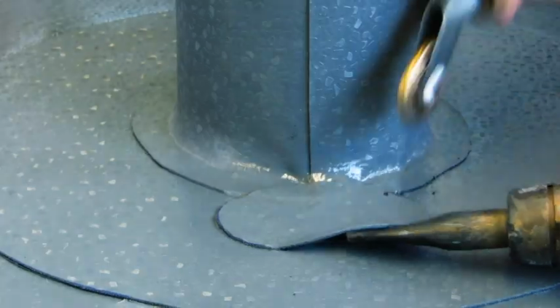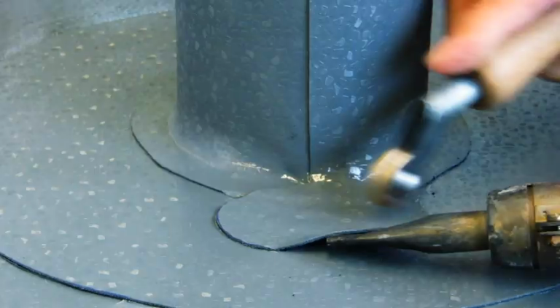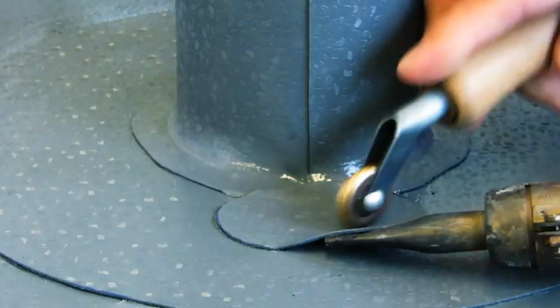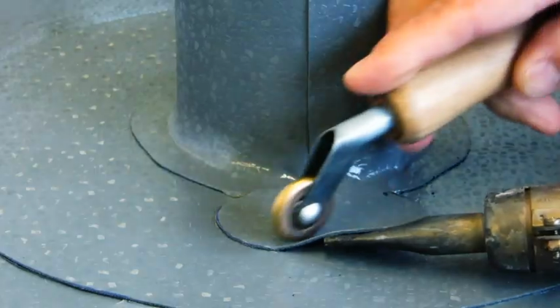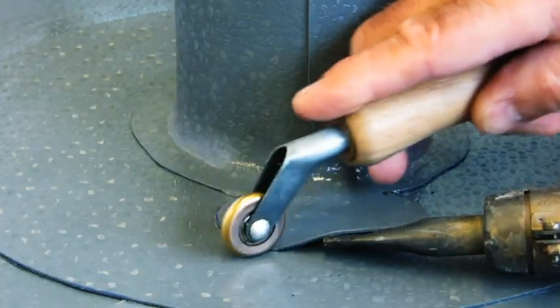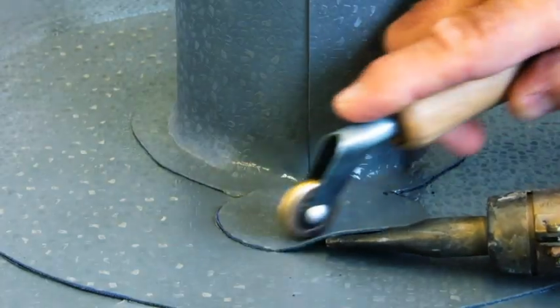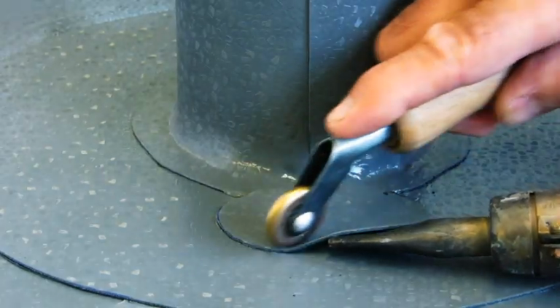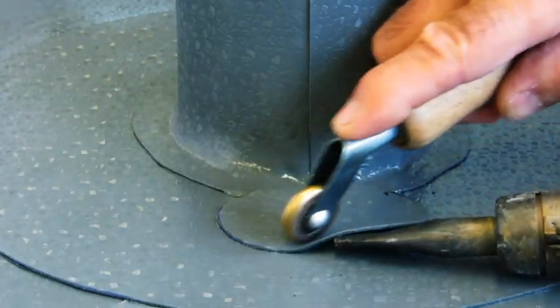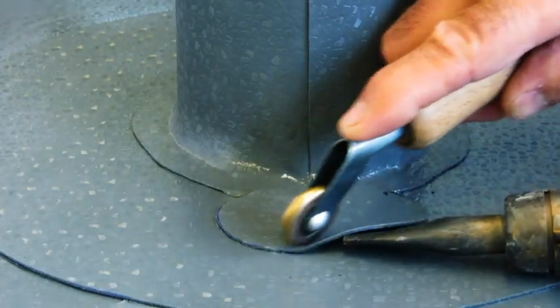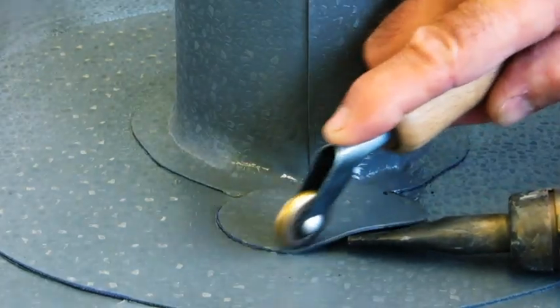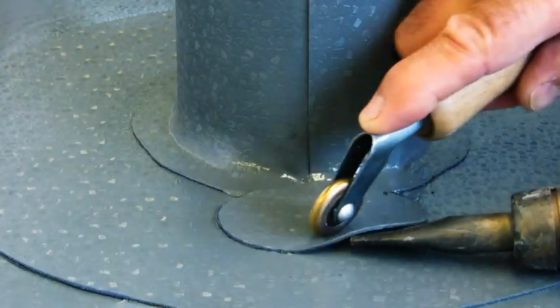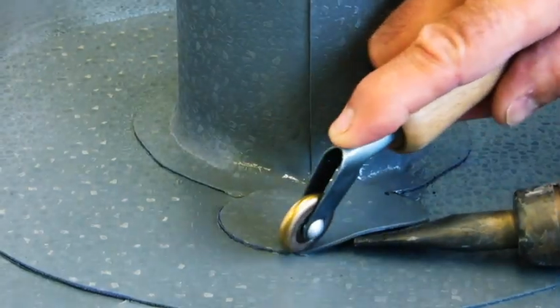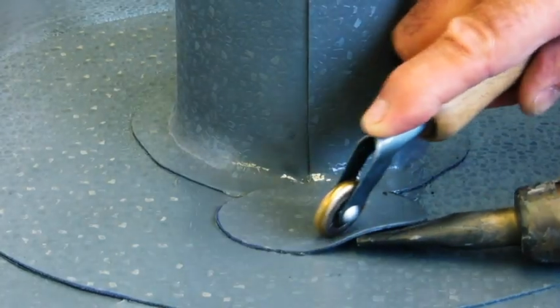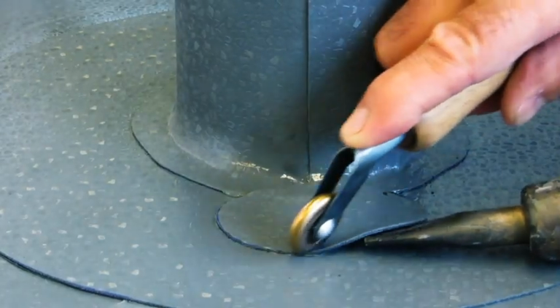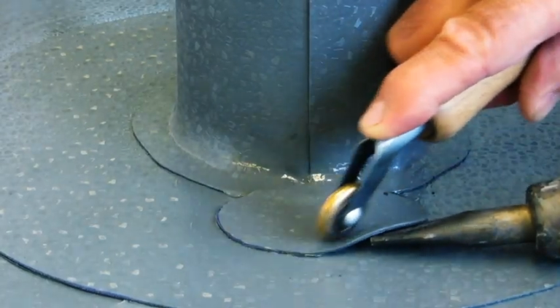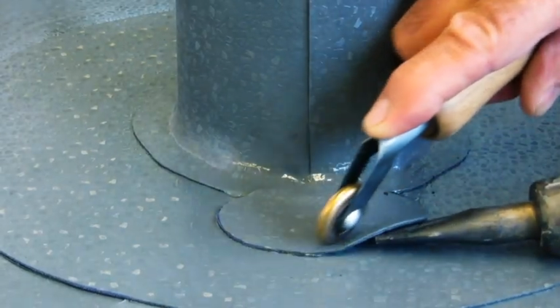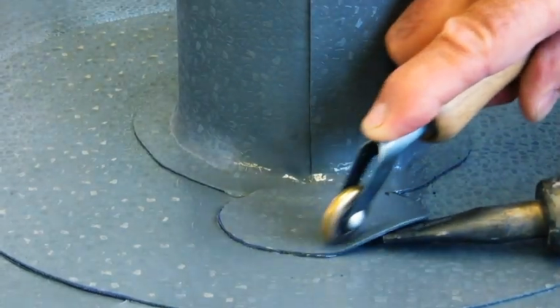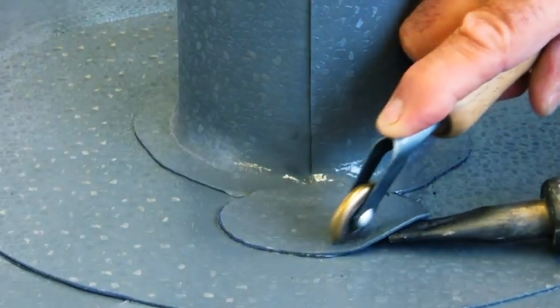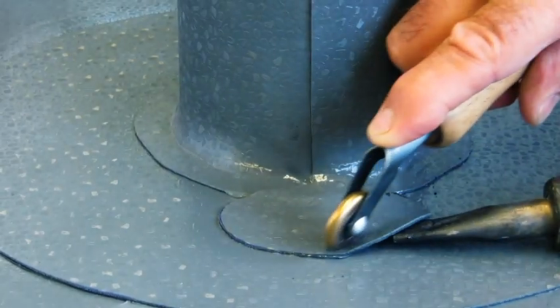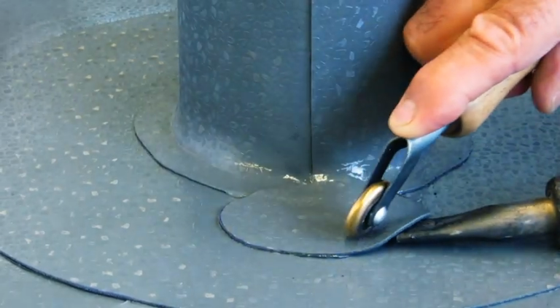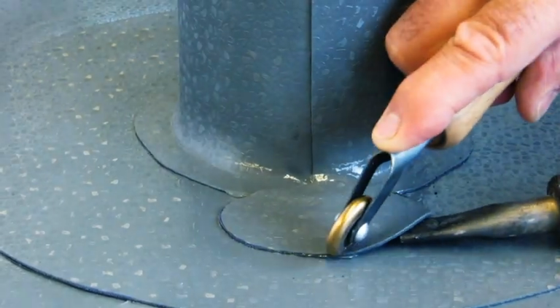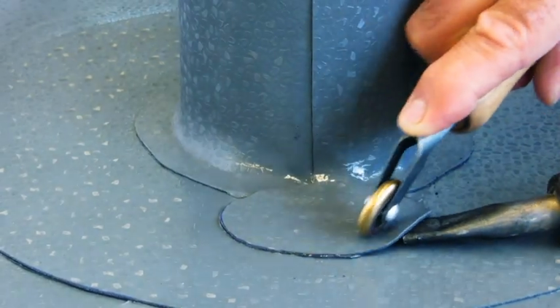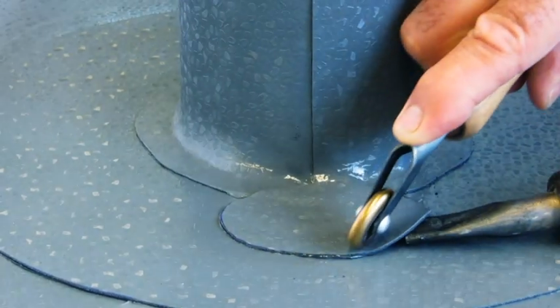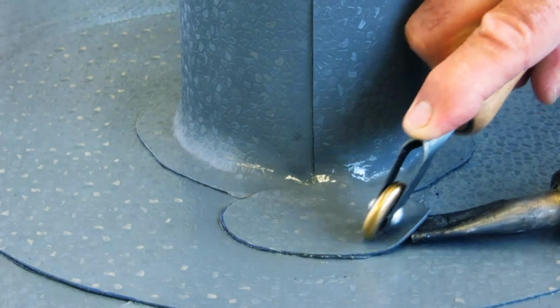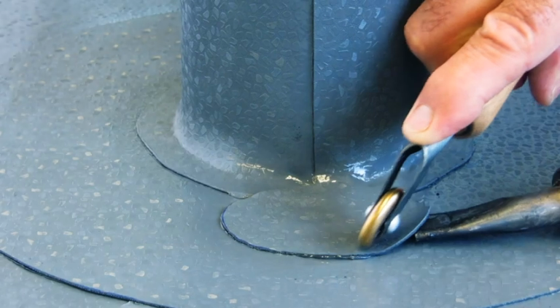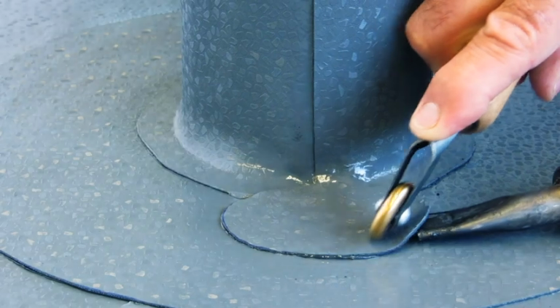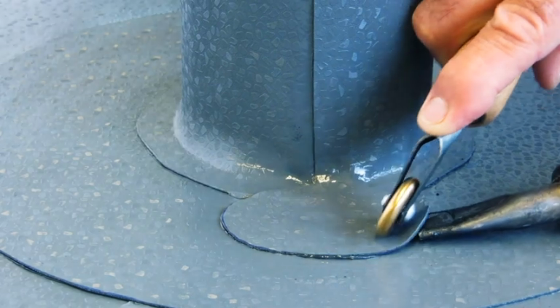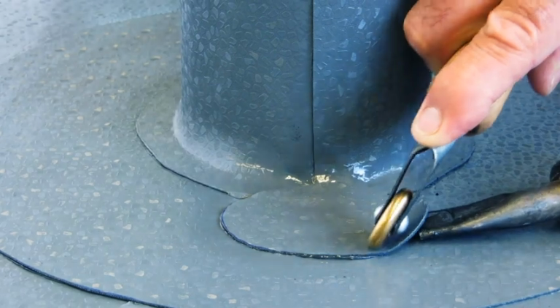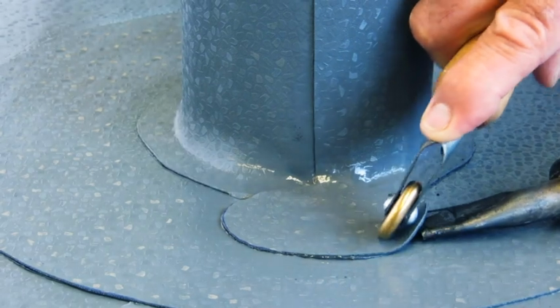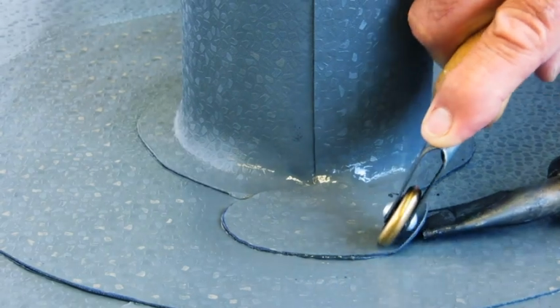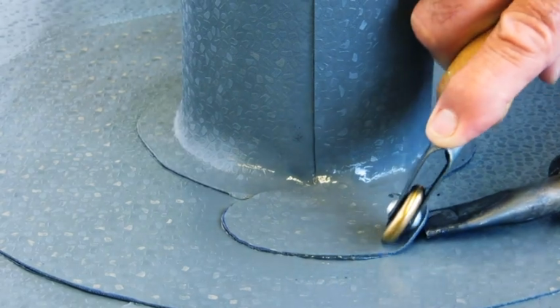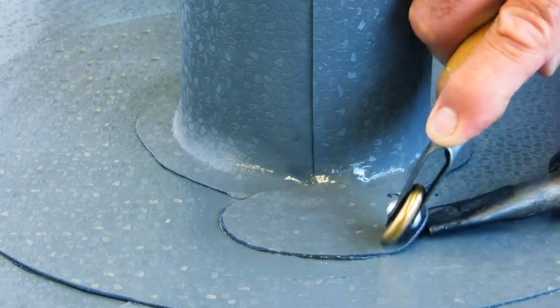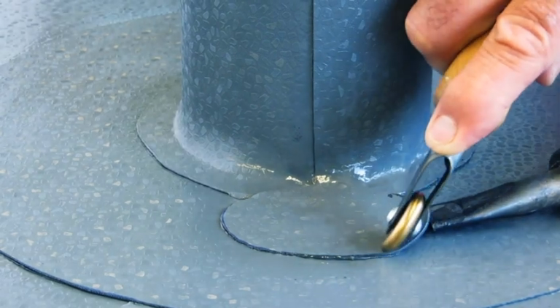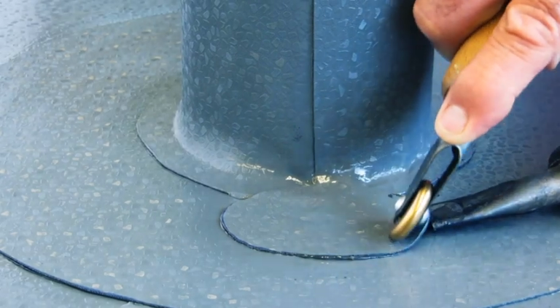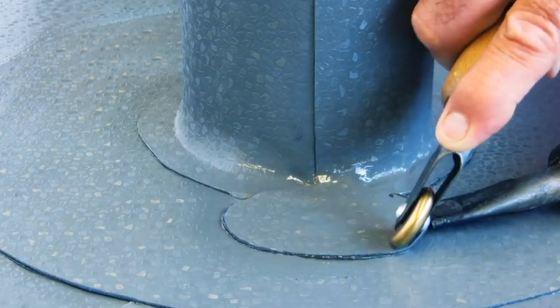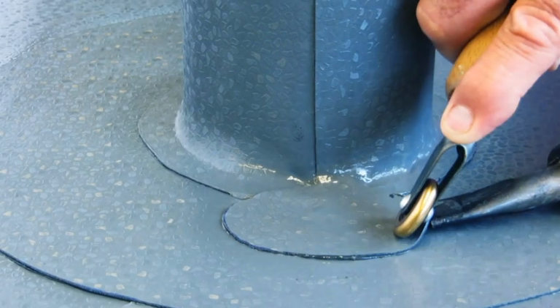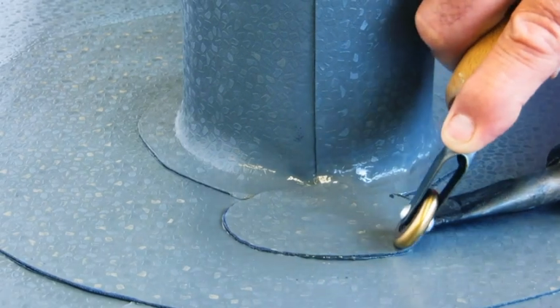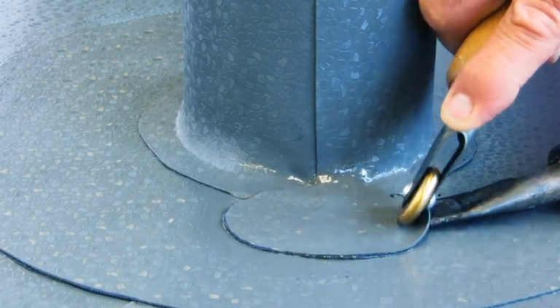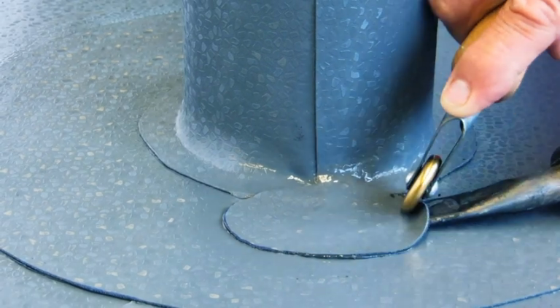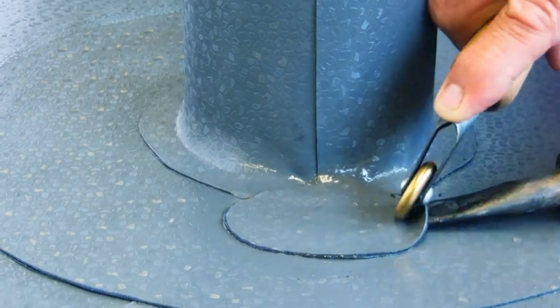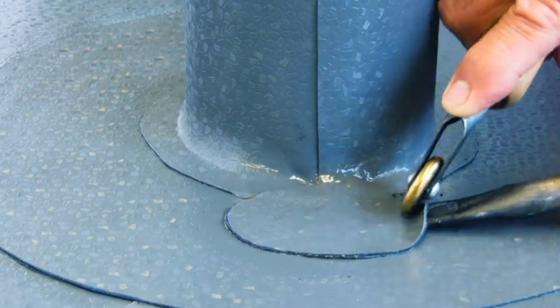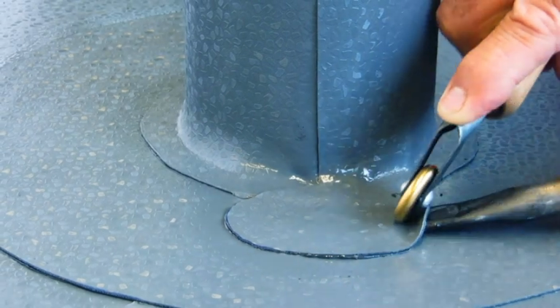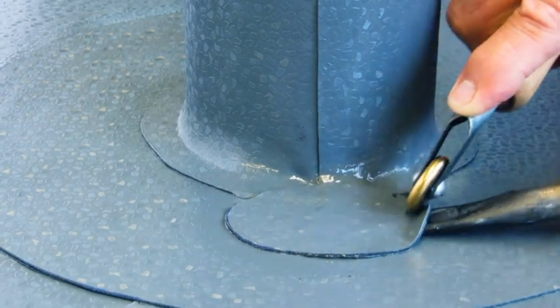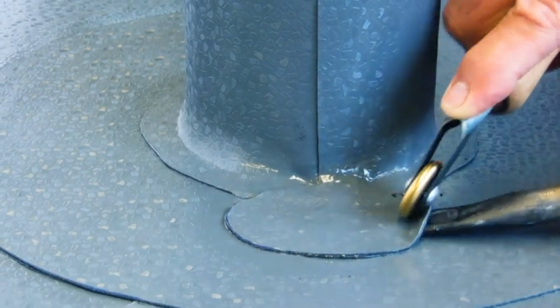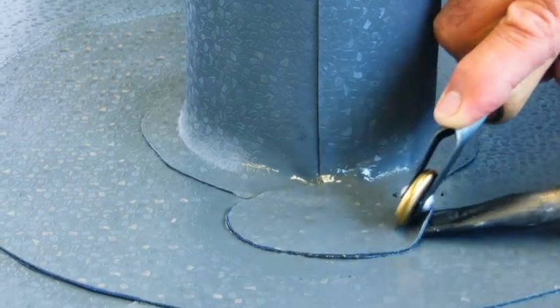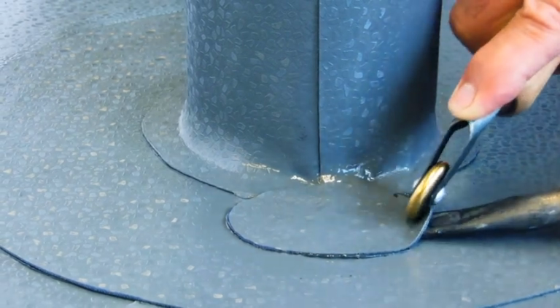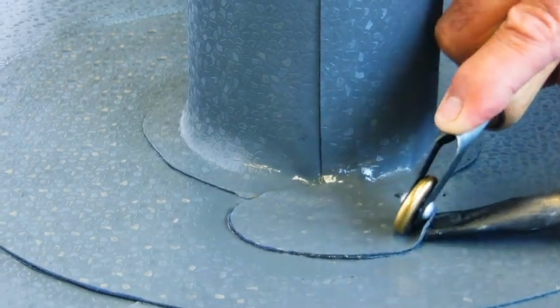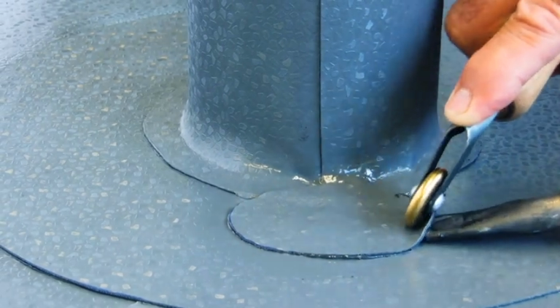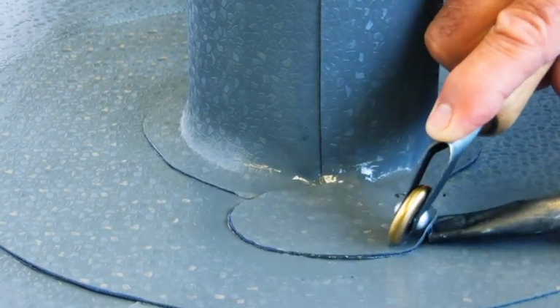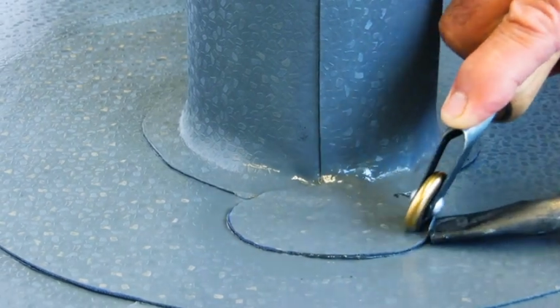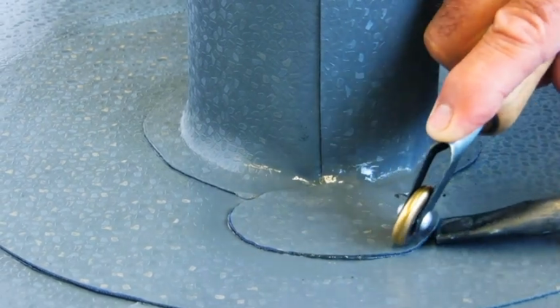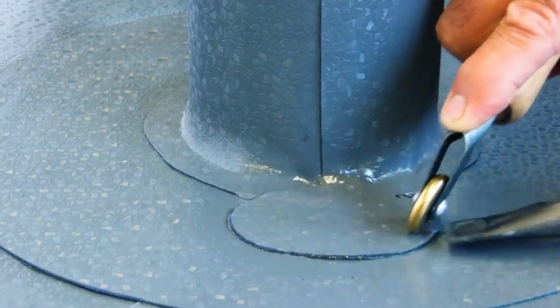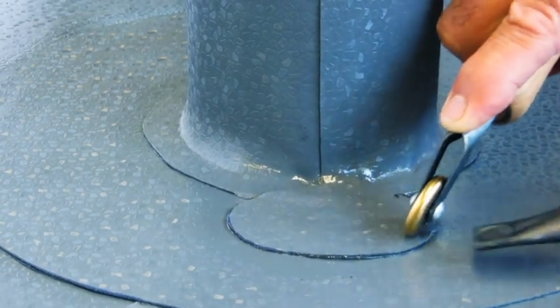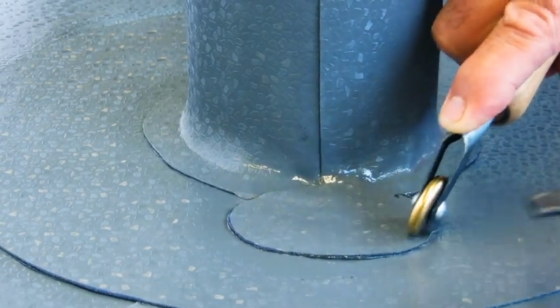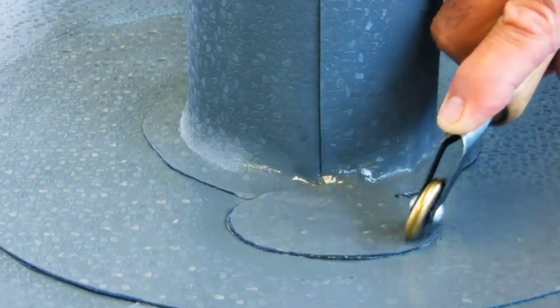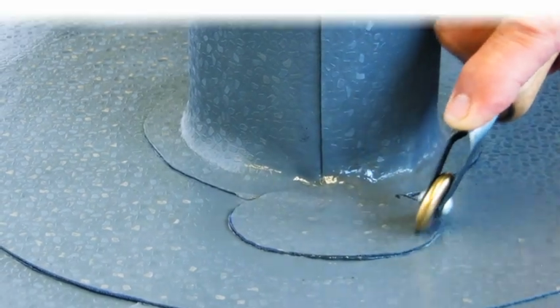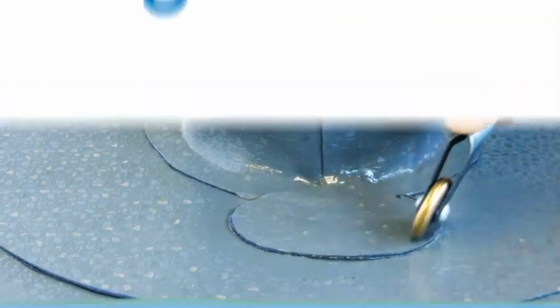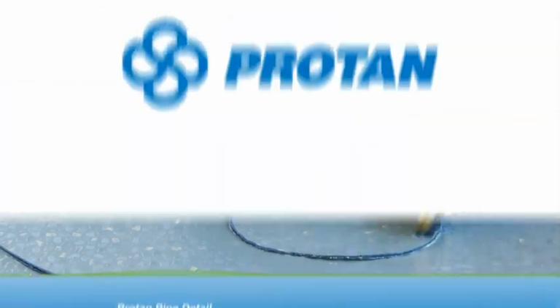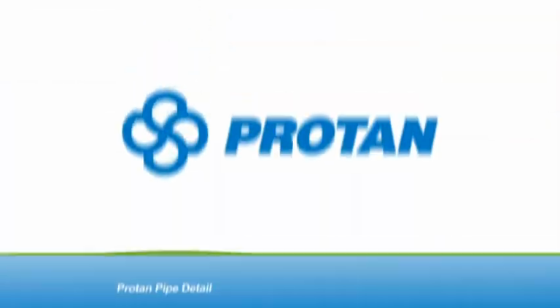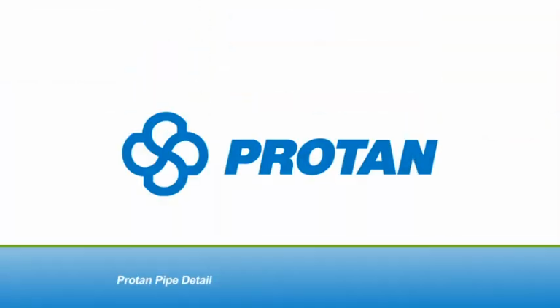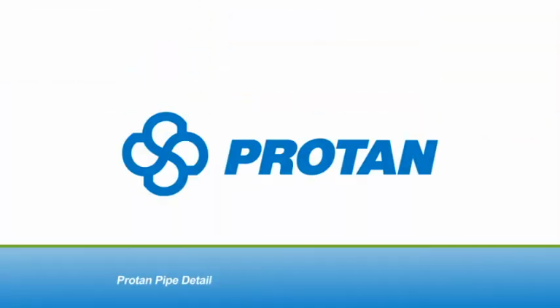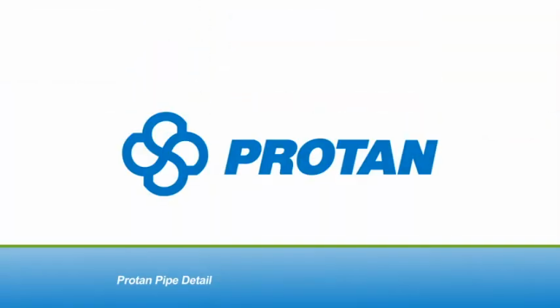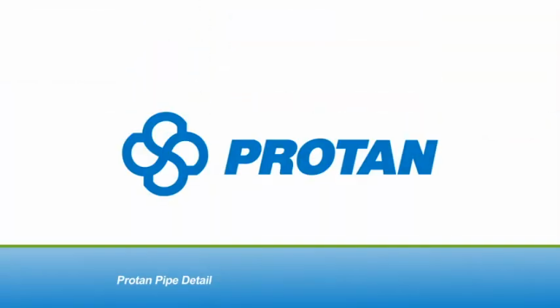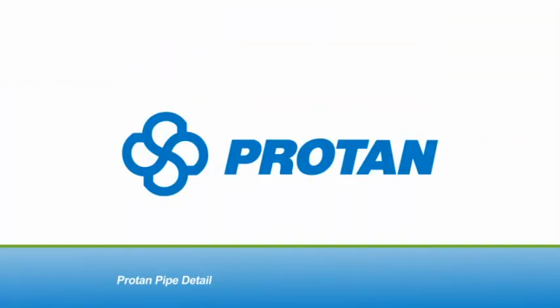To finish, cut out a 60 millimetre oval patch of membrane and weld over the joint where there is a double thickness of material.